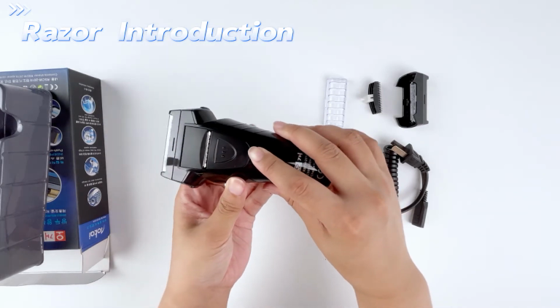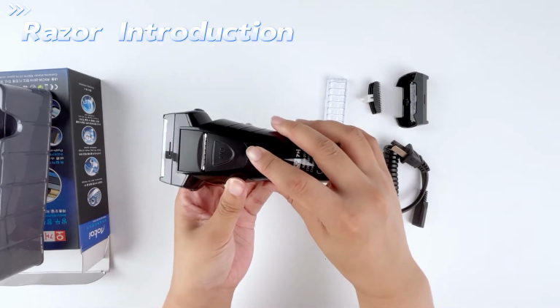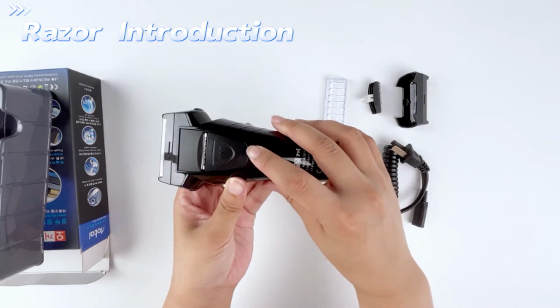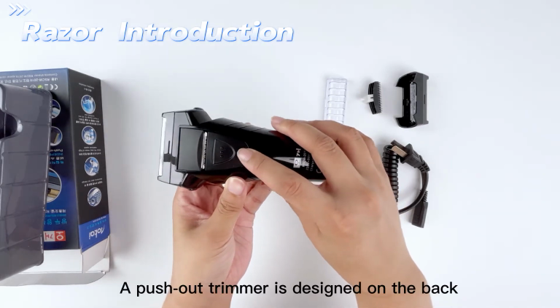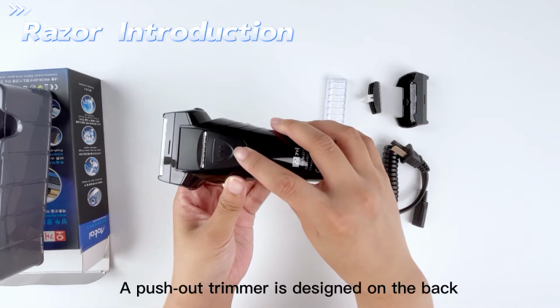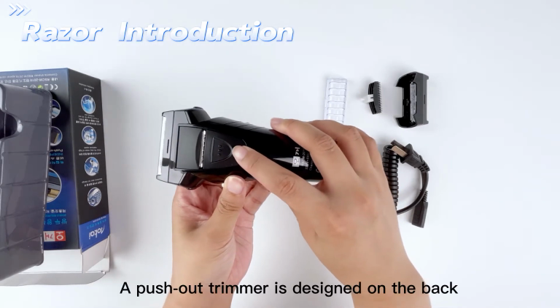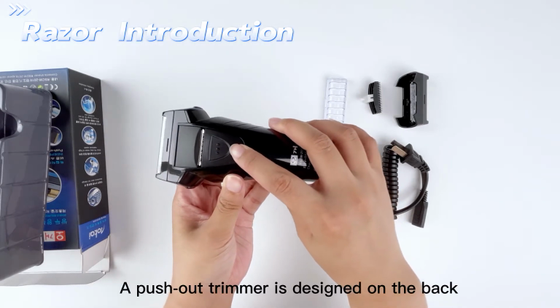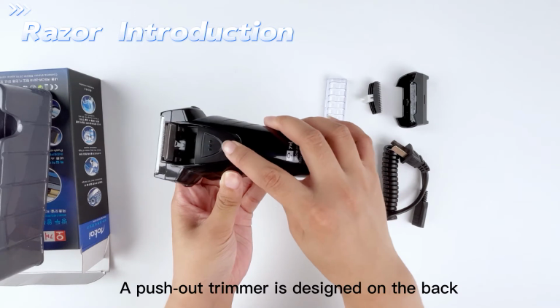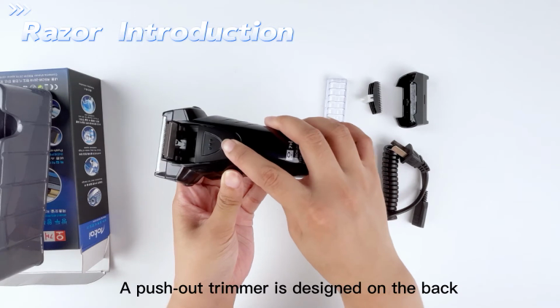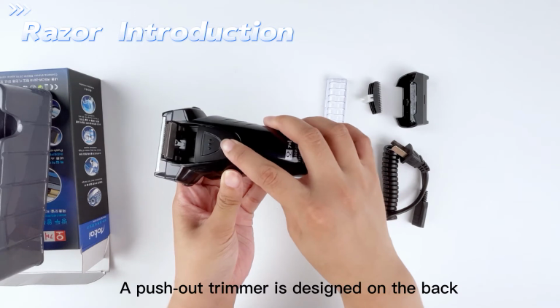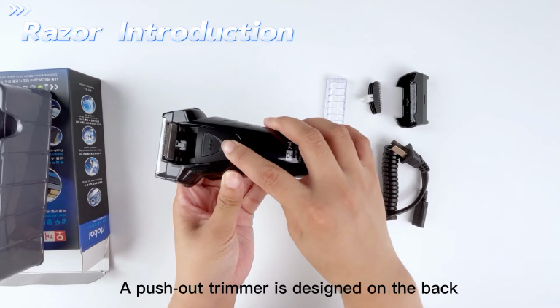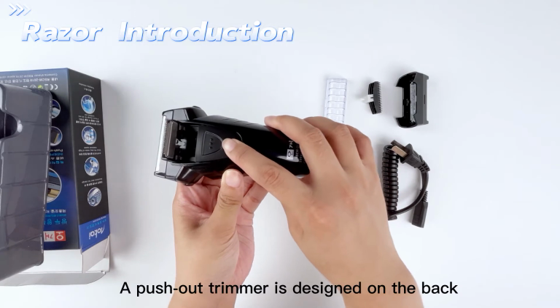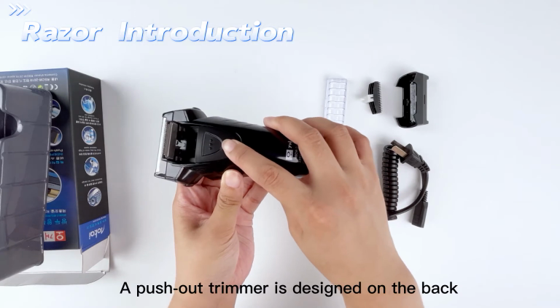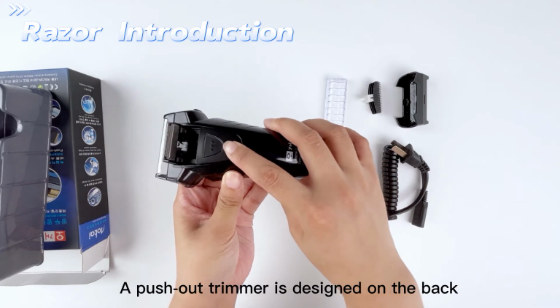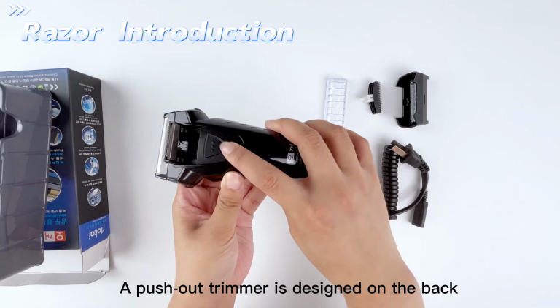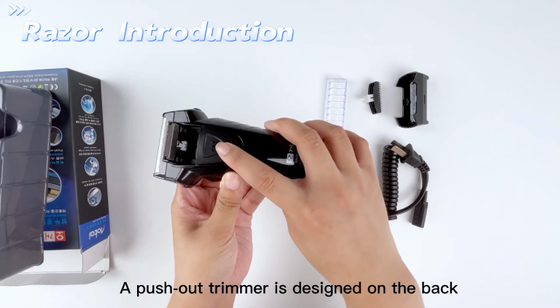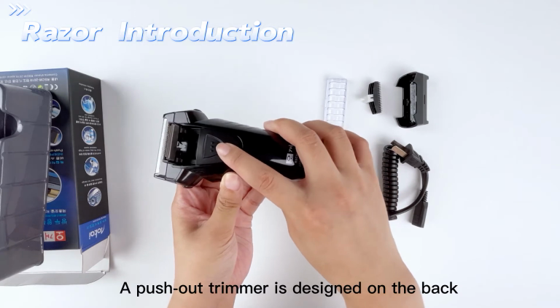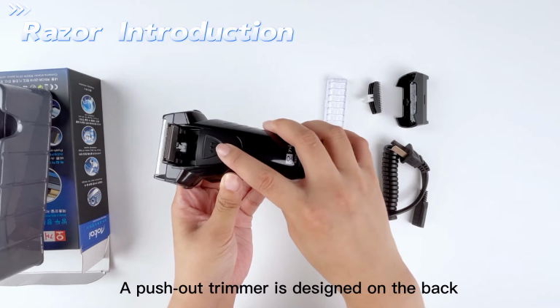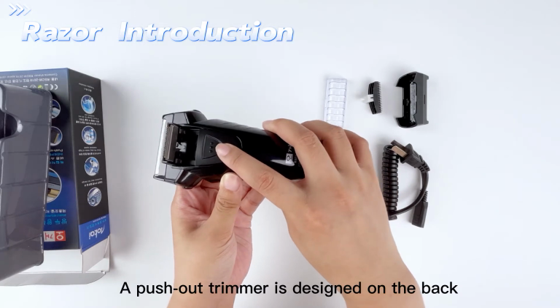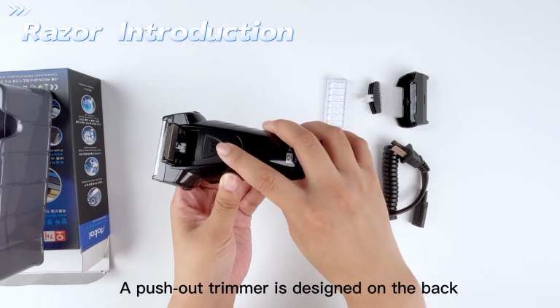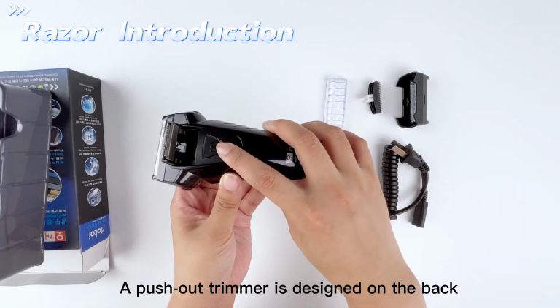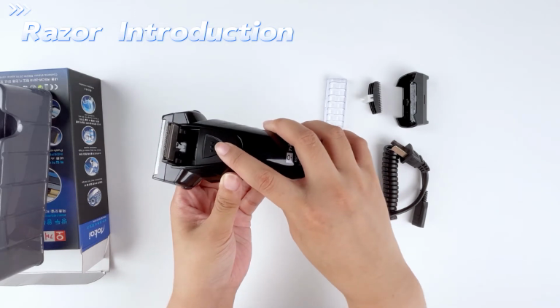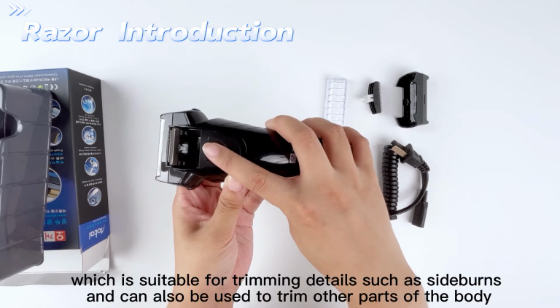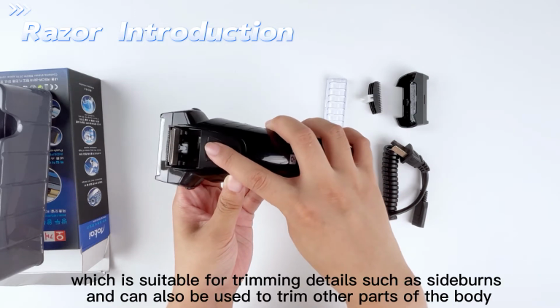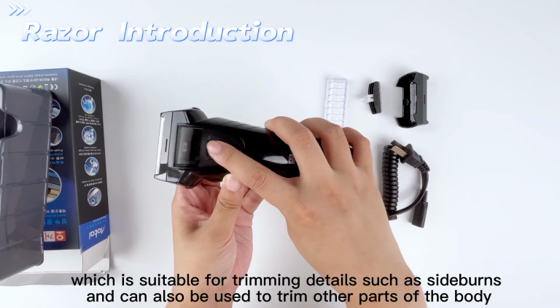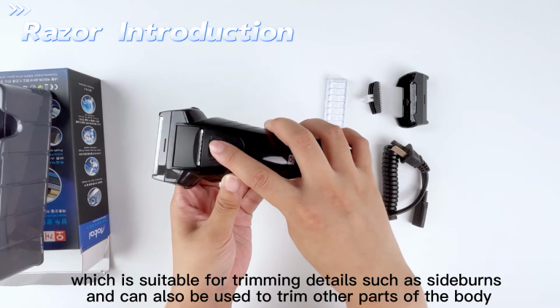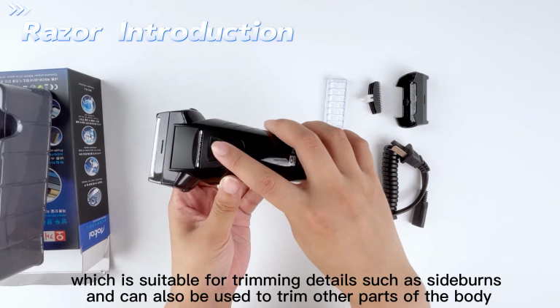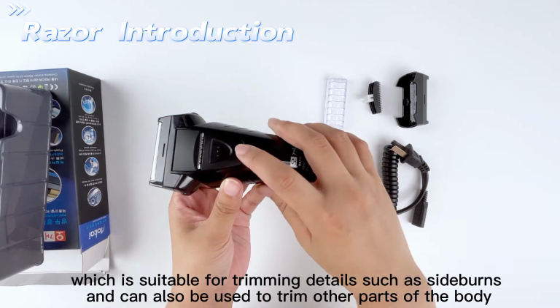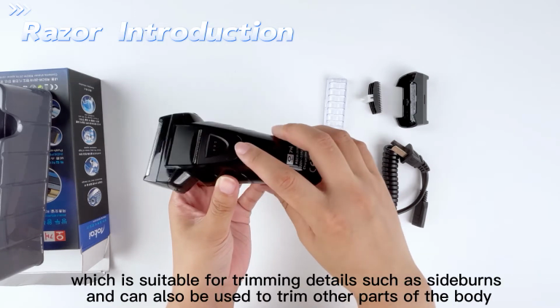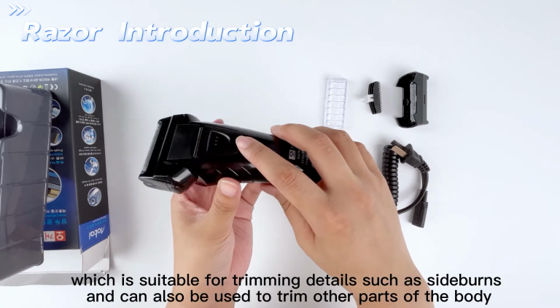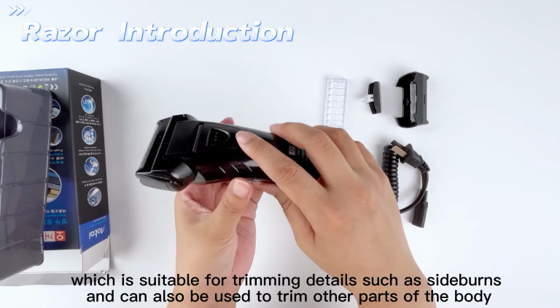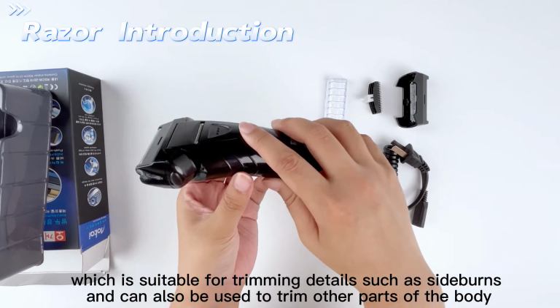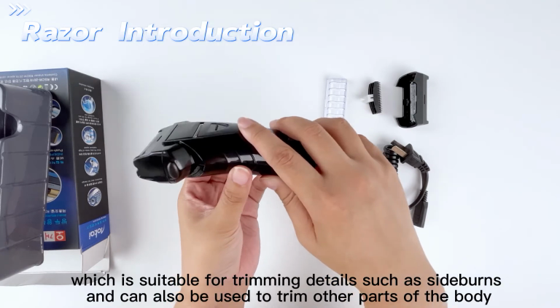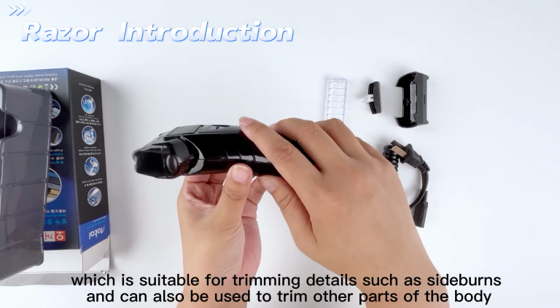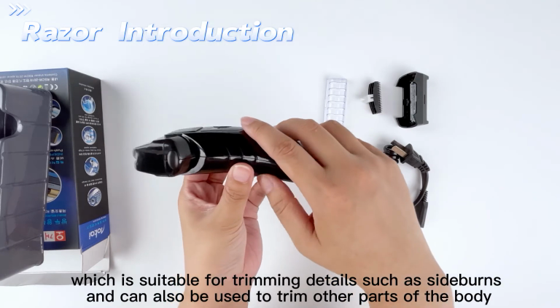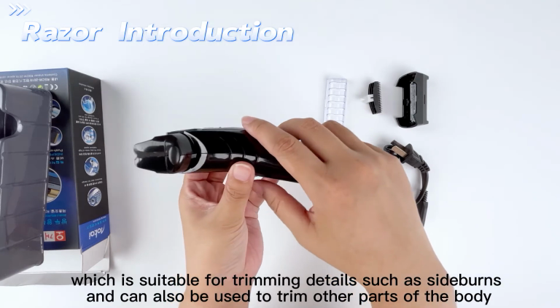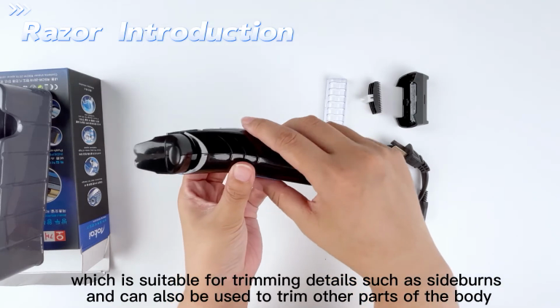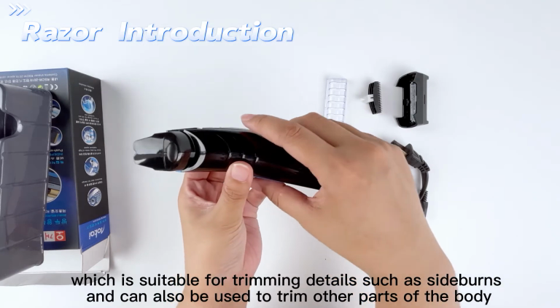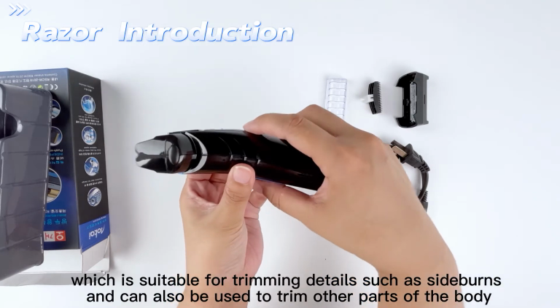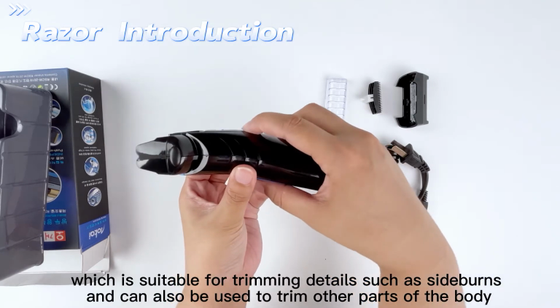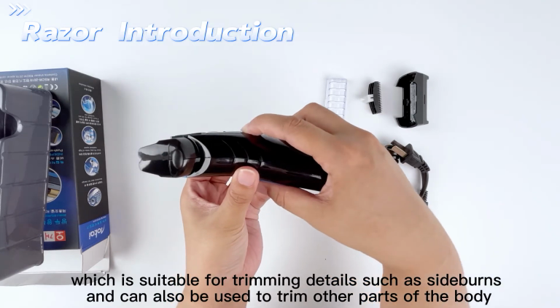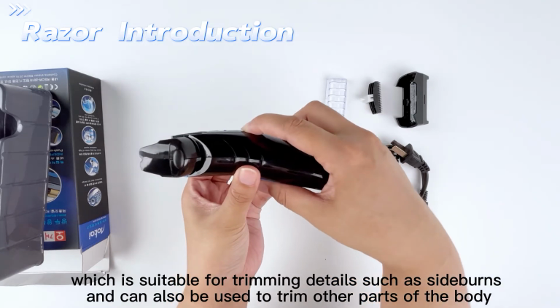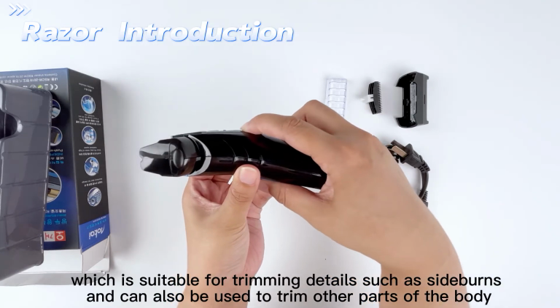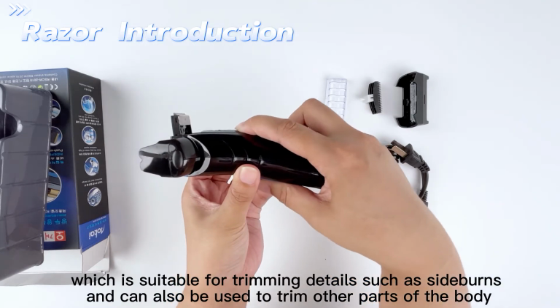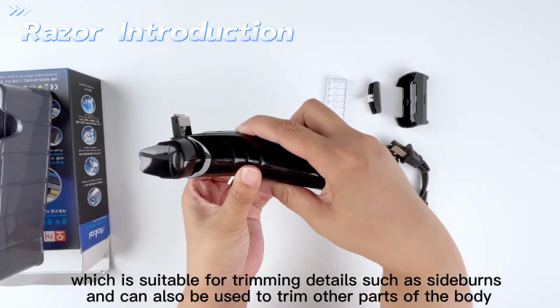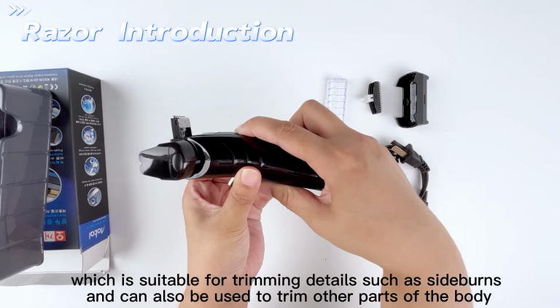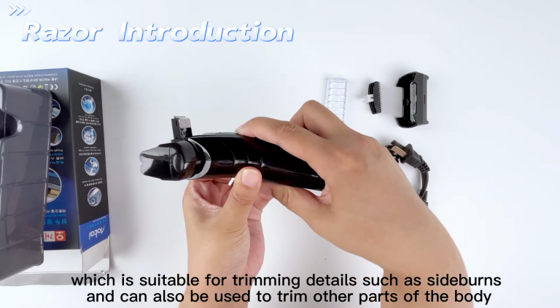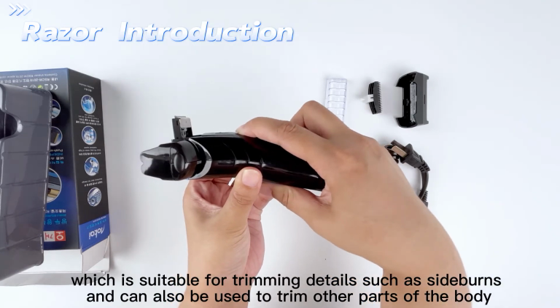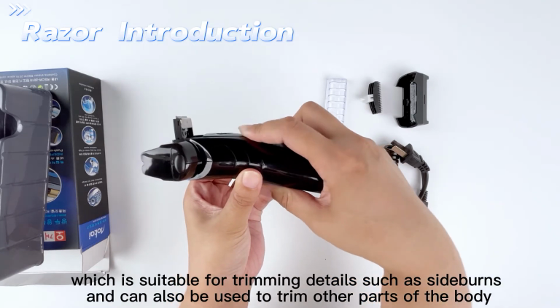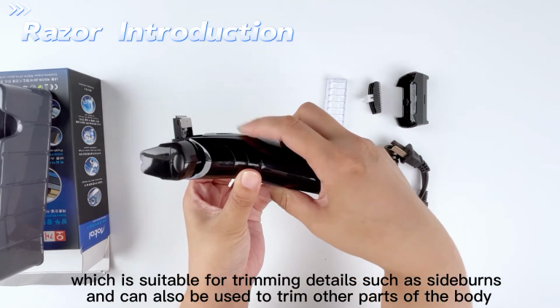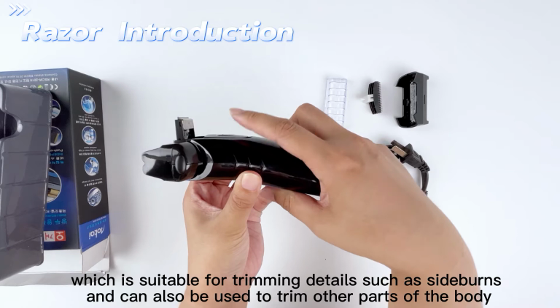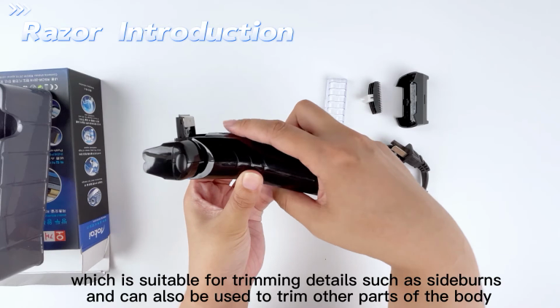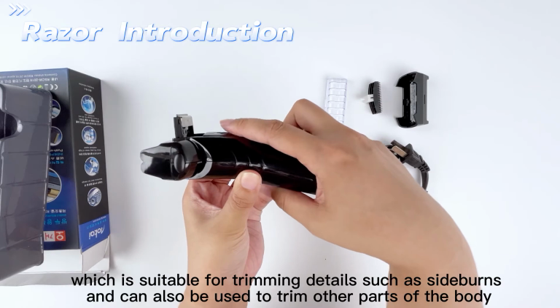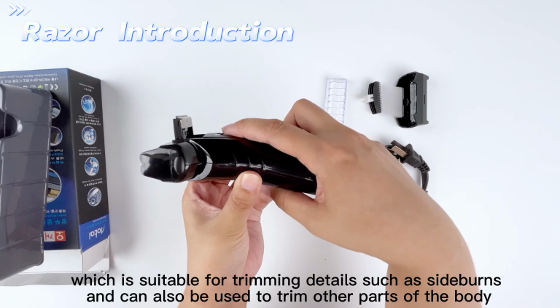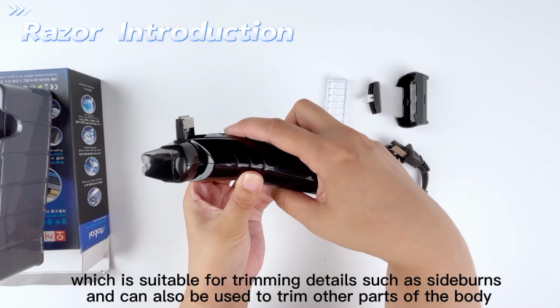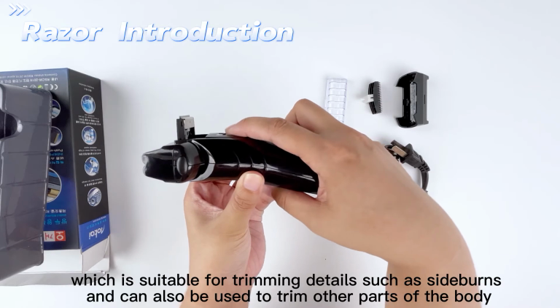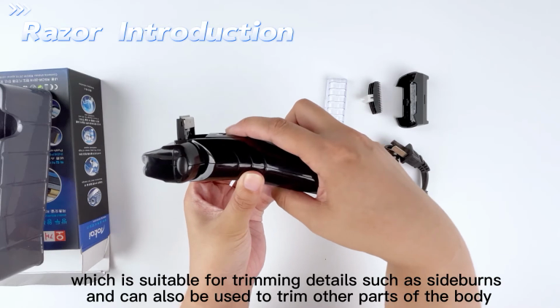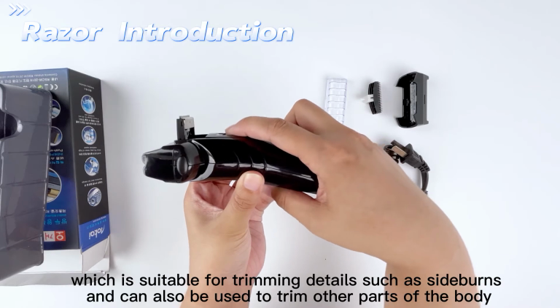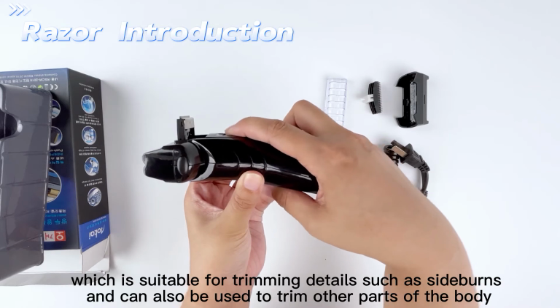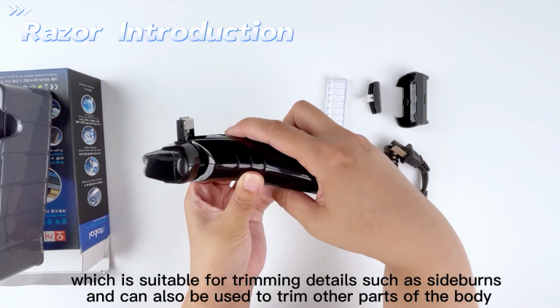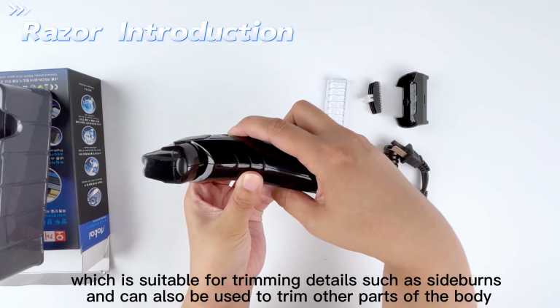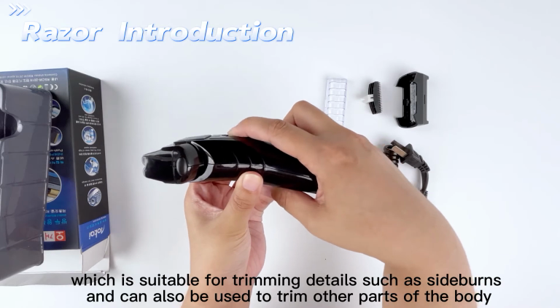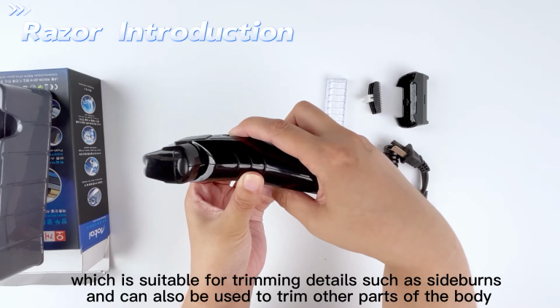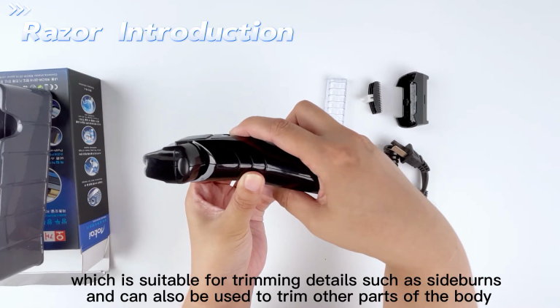A push-out trimmer is designed on the back, which is suitable for trimming details such as sideburns and can also be used to trim other parts of the body.